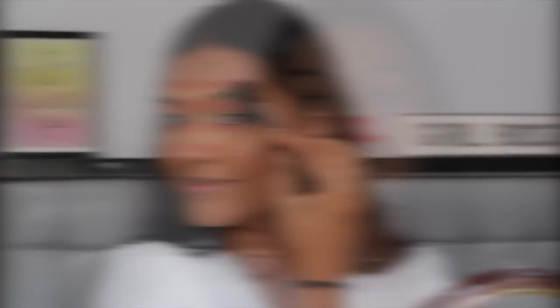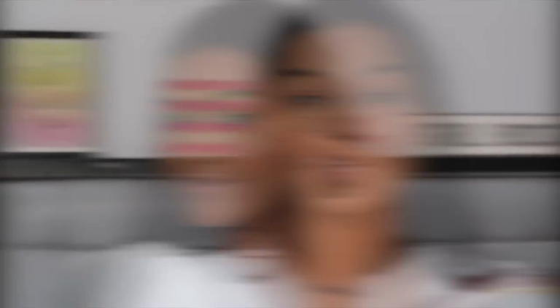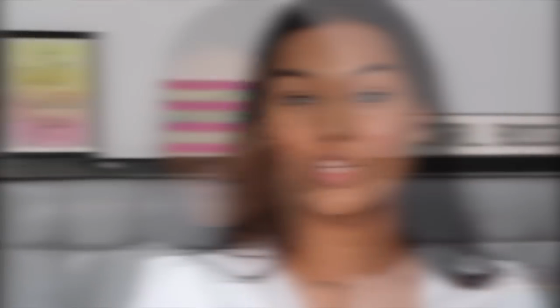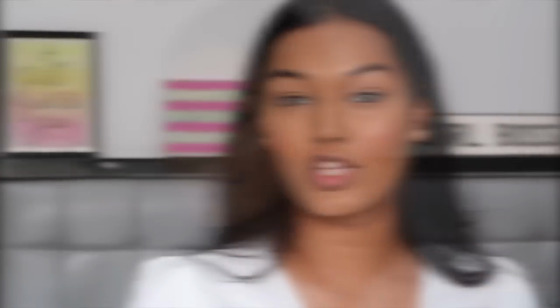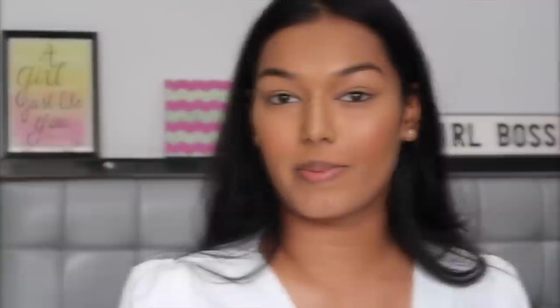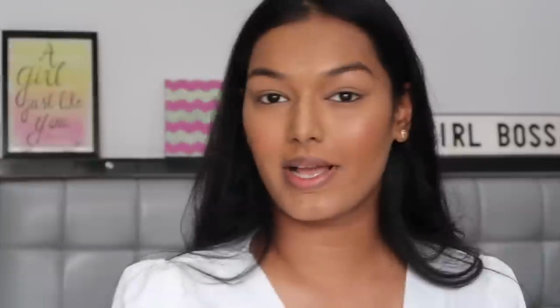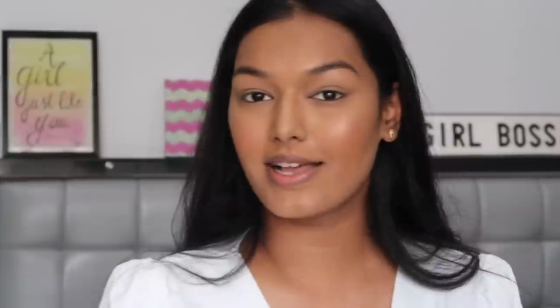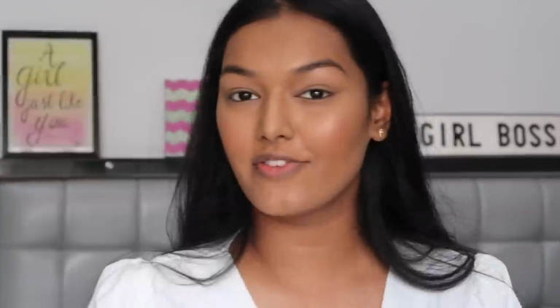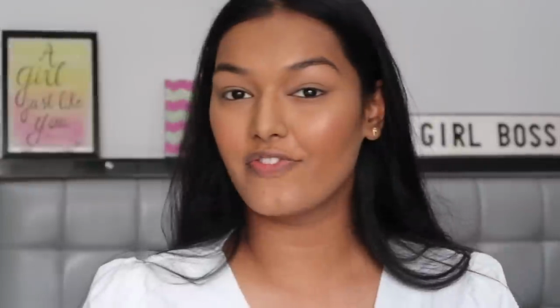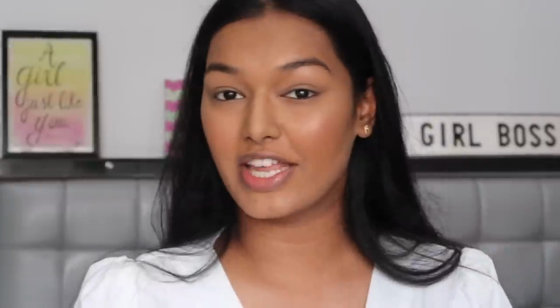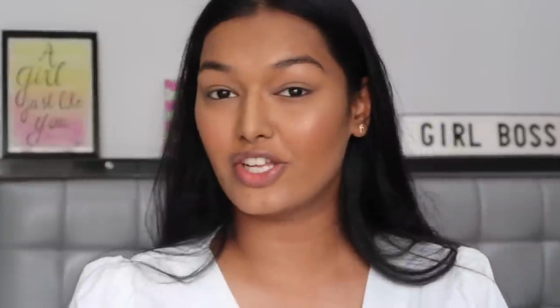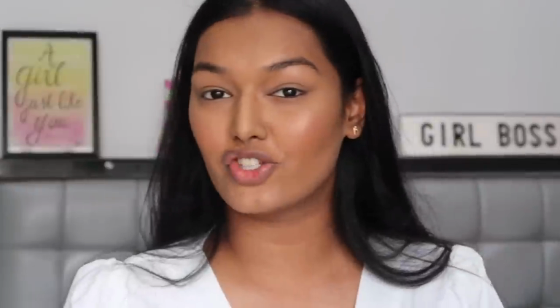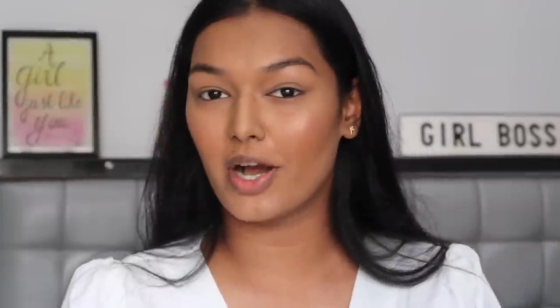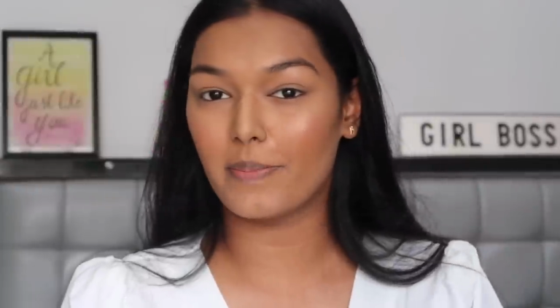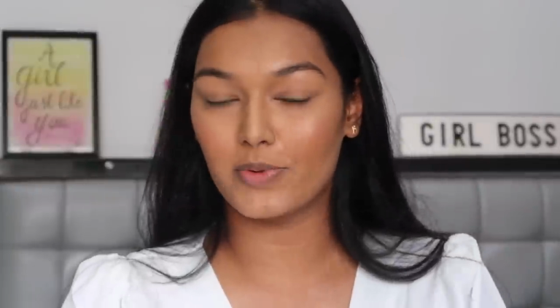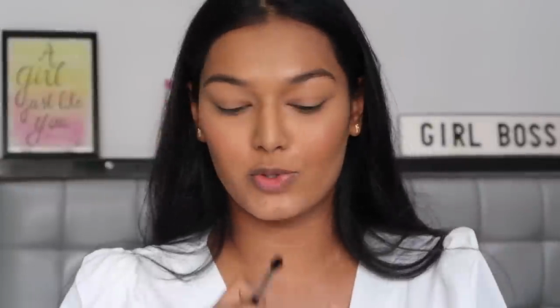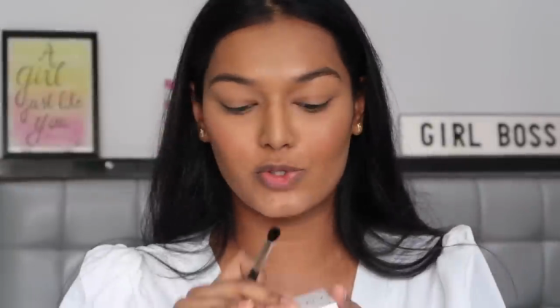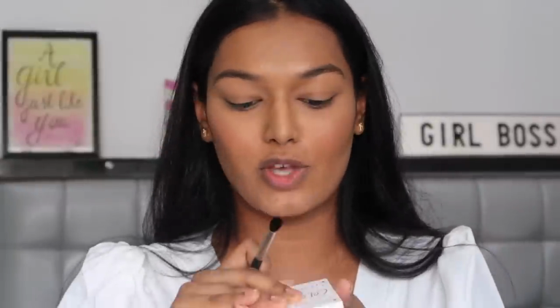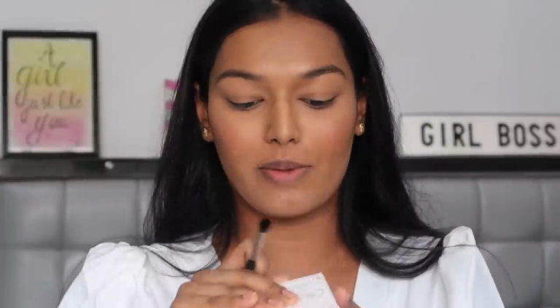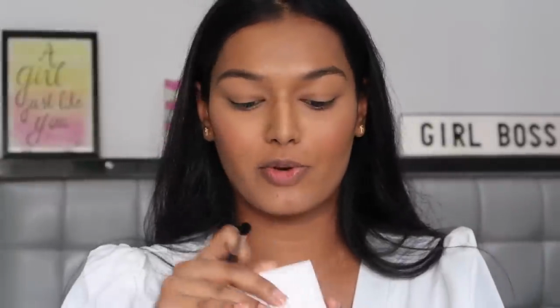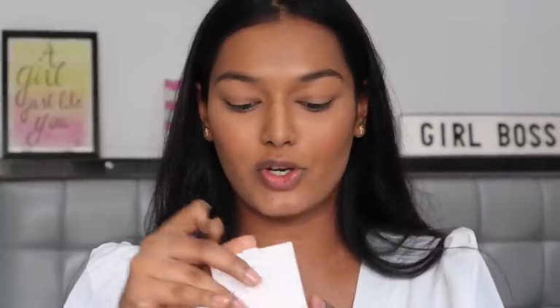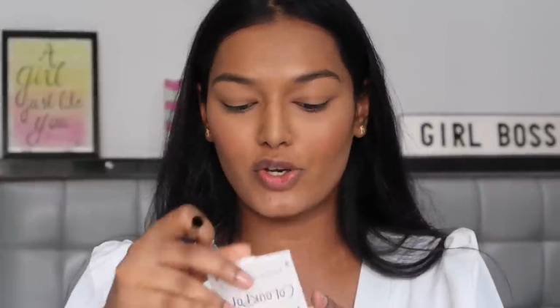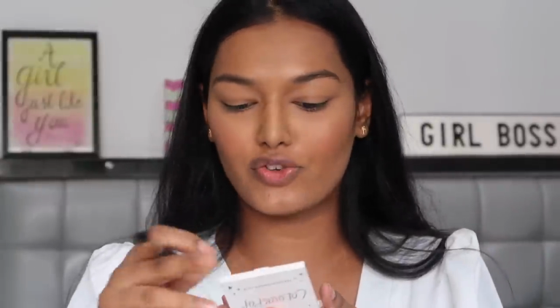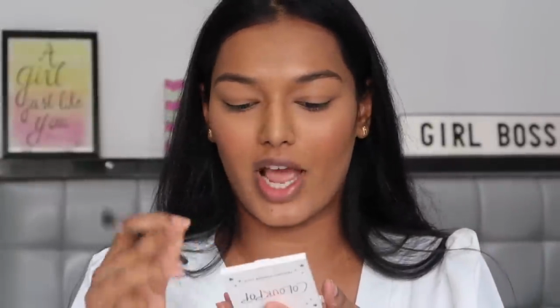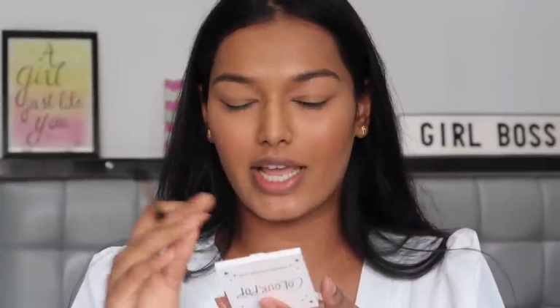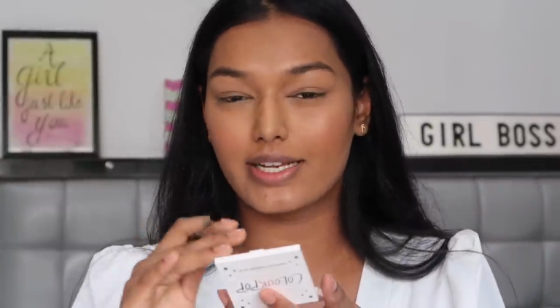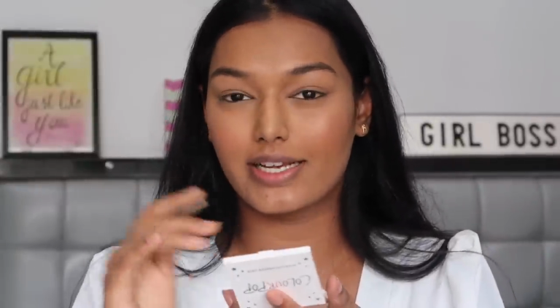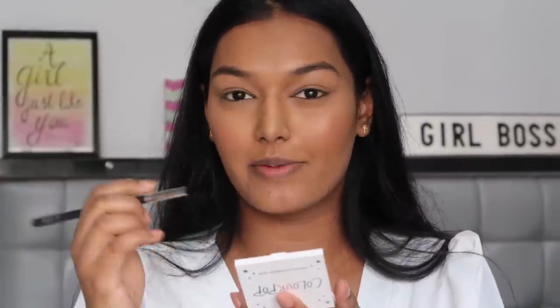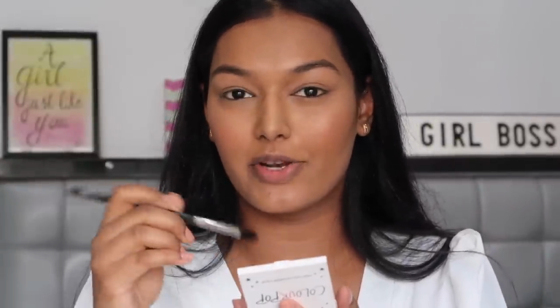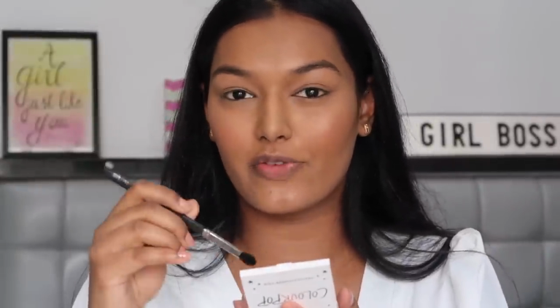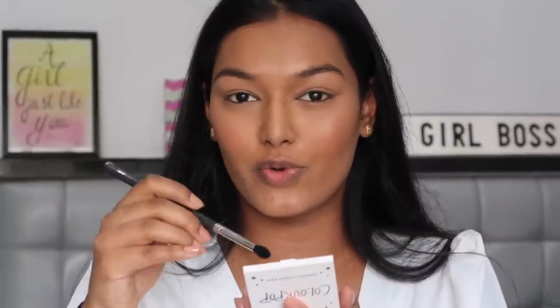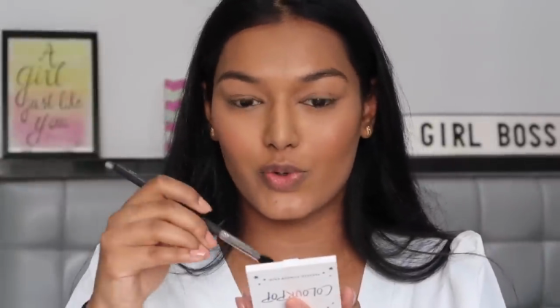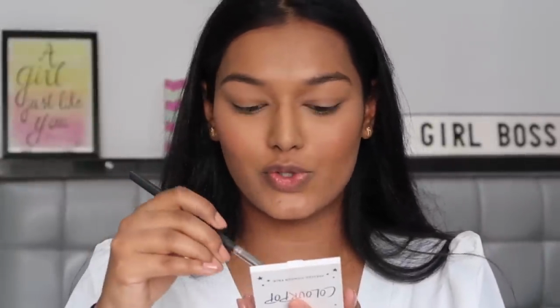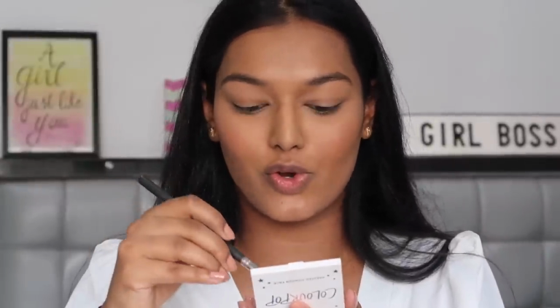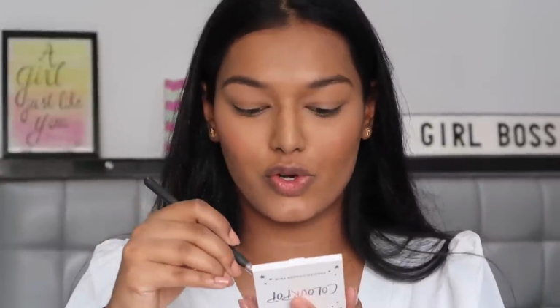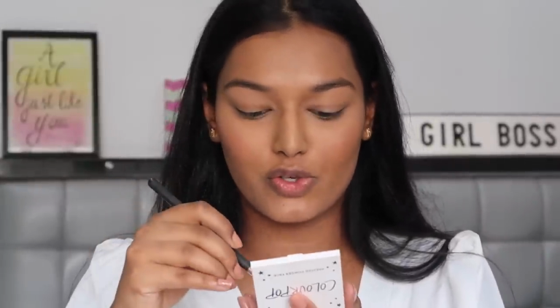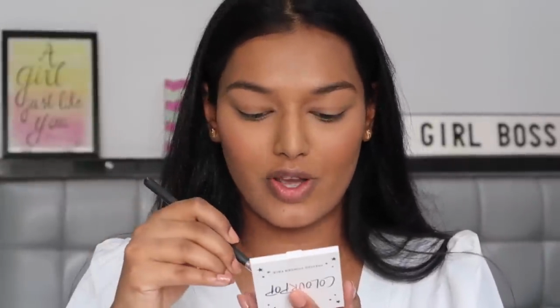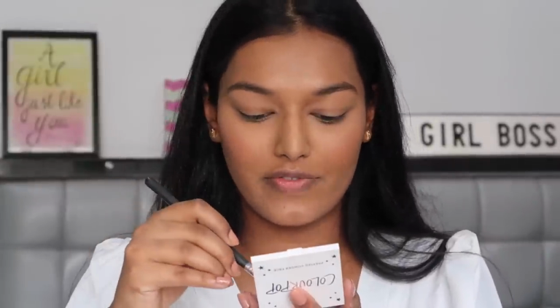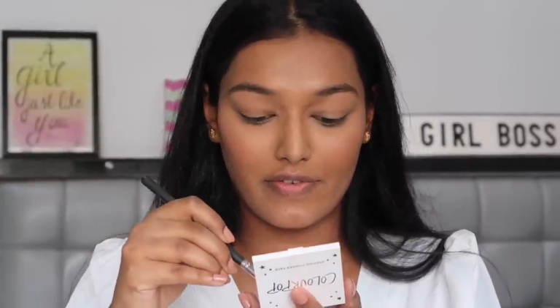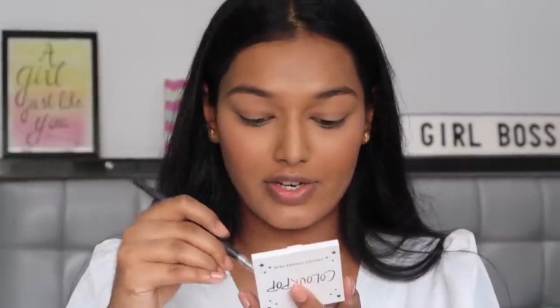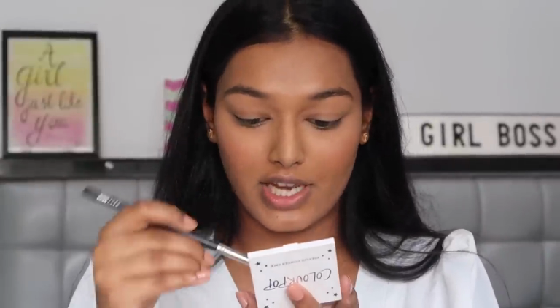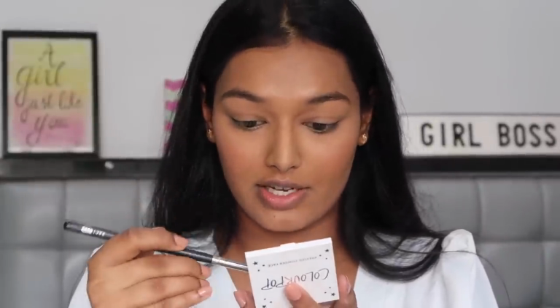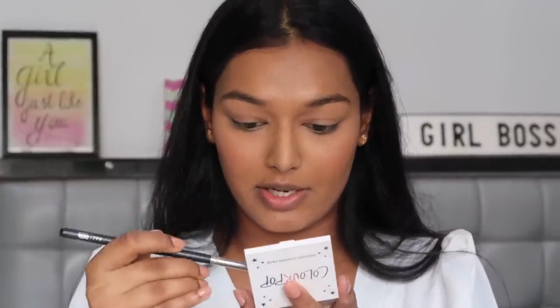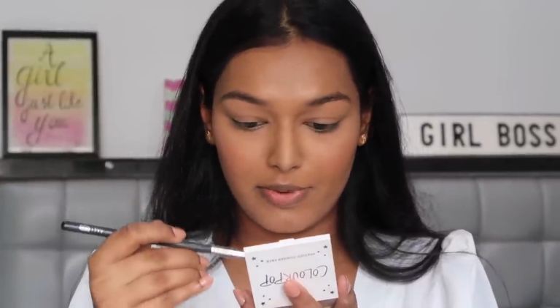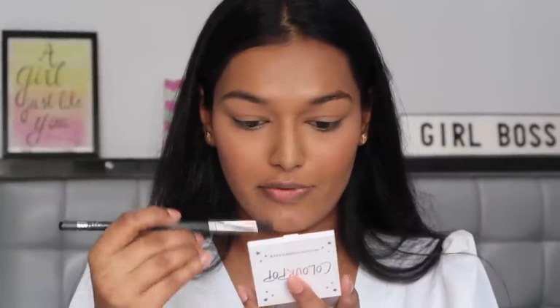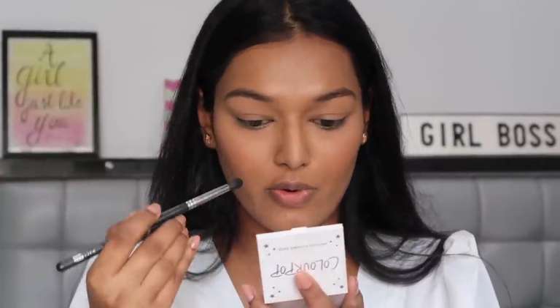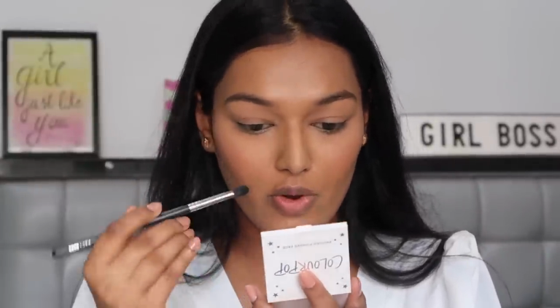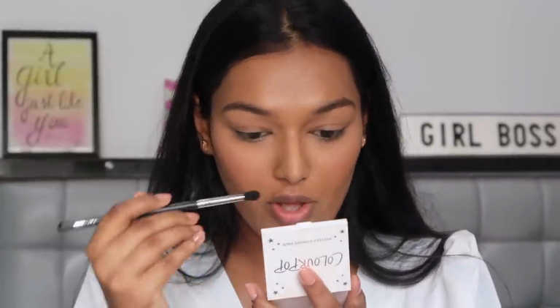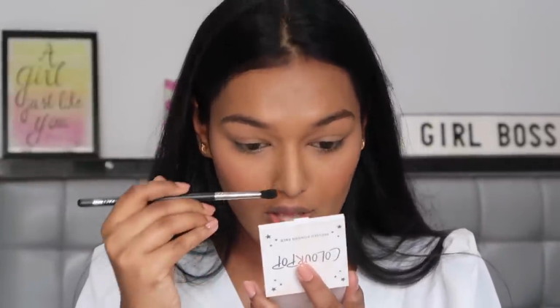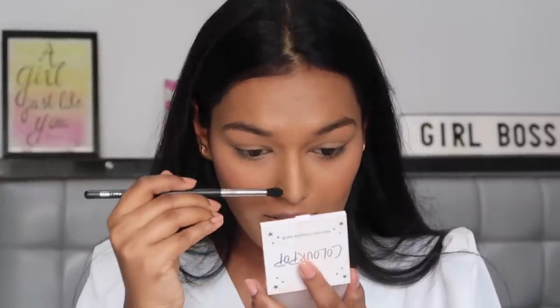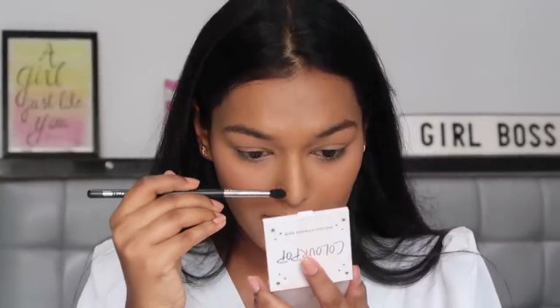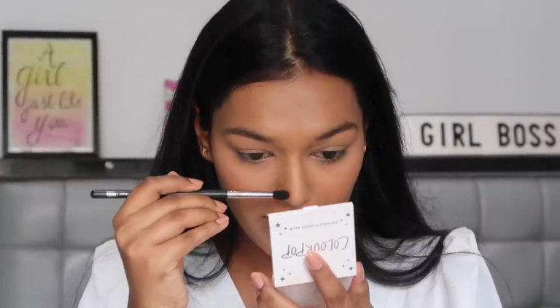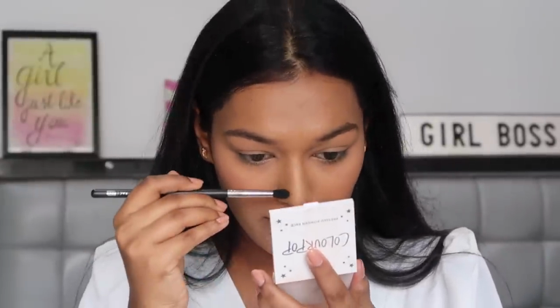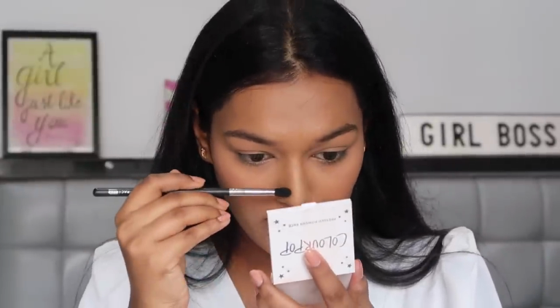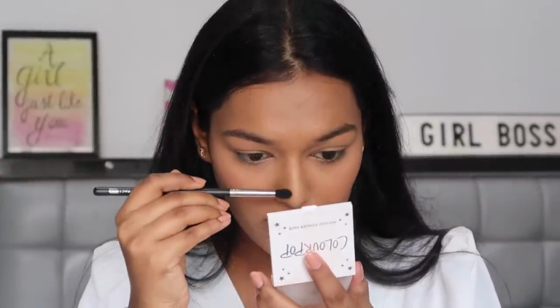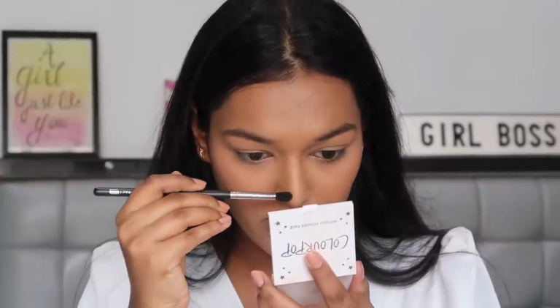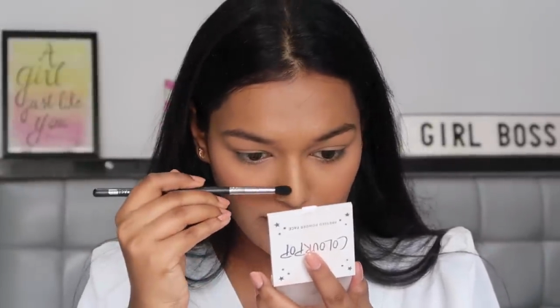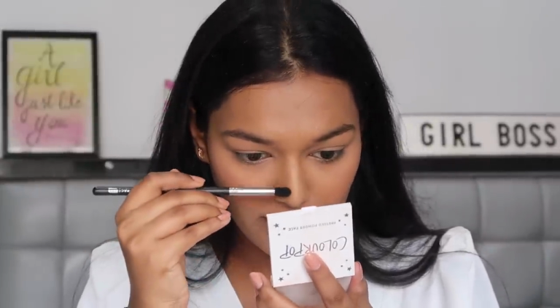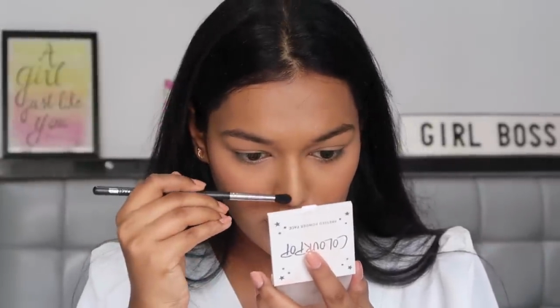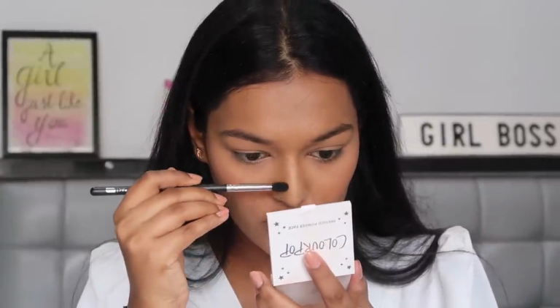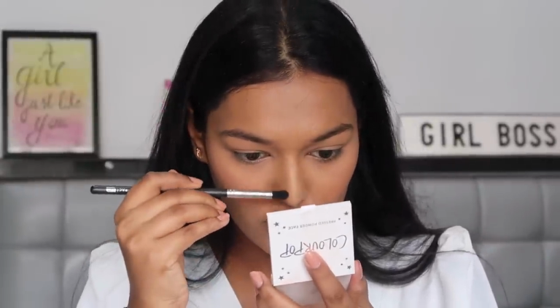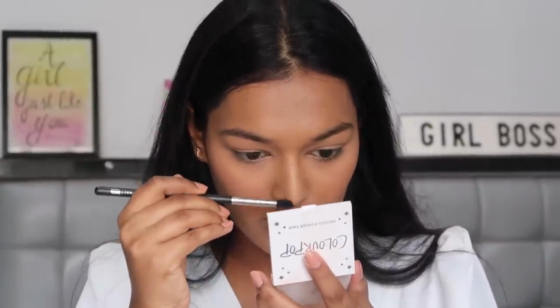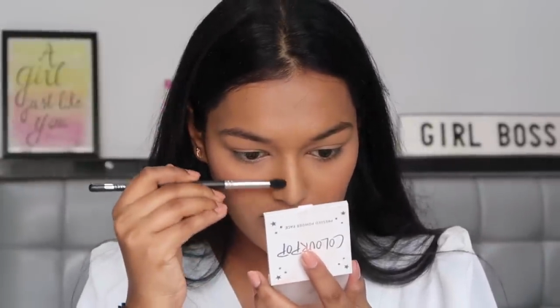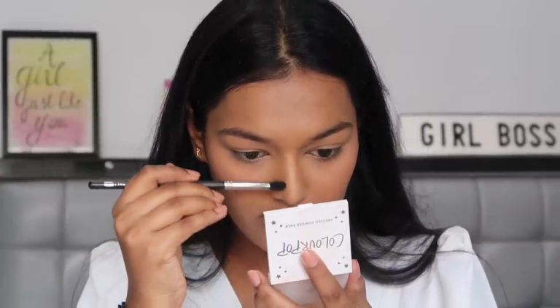Deepika has a very sharp nose so I'm going to try a little bit of nose contour. I've never done it before but I'm going to give it a shot.